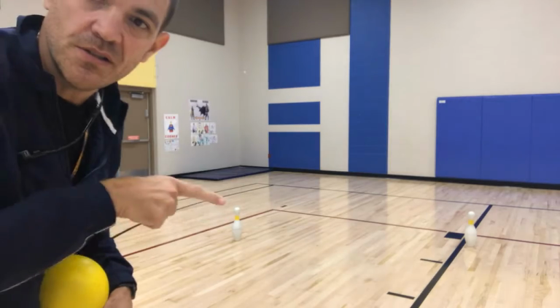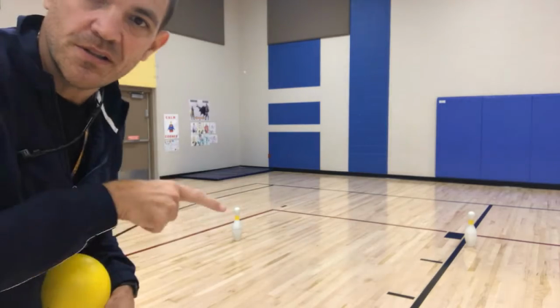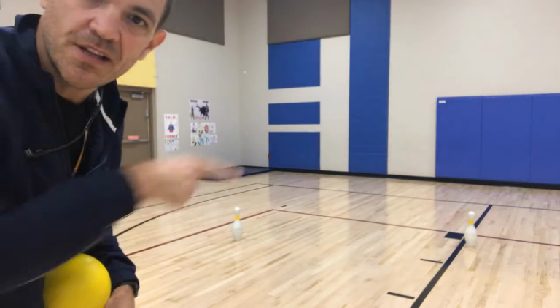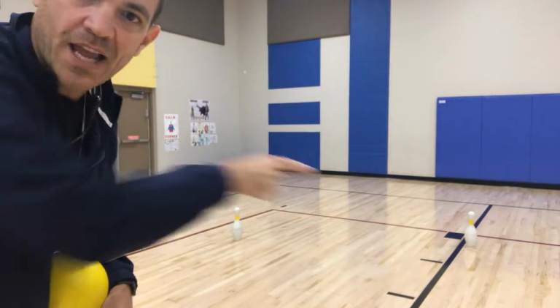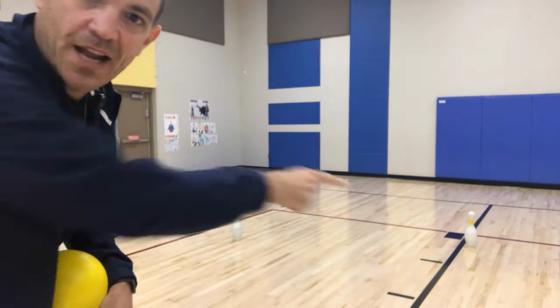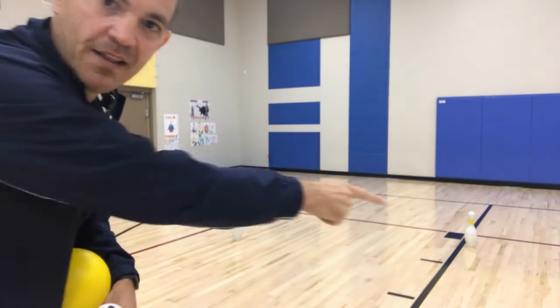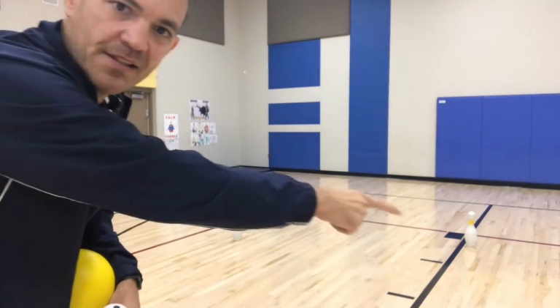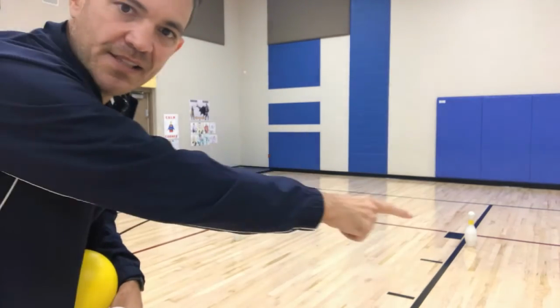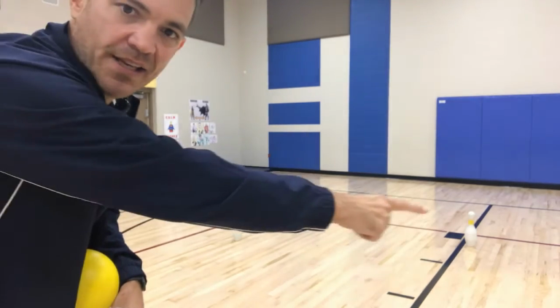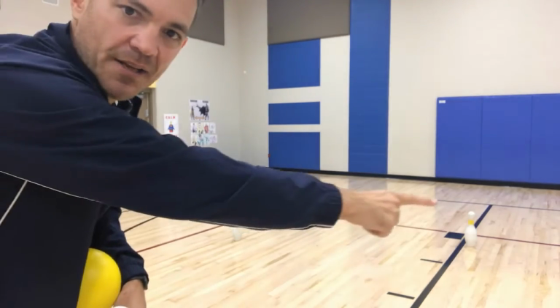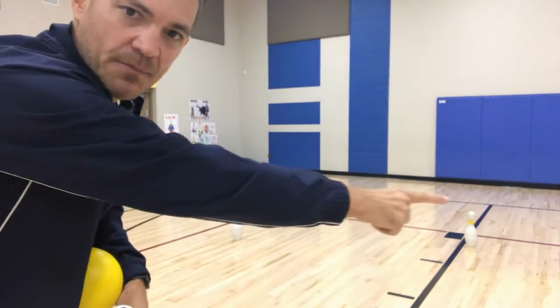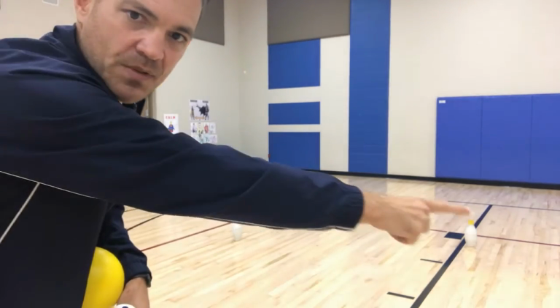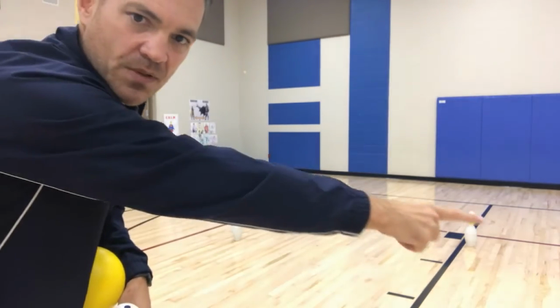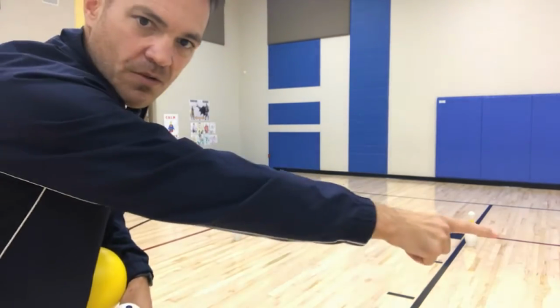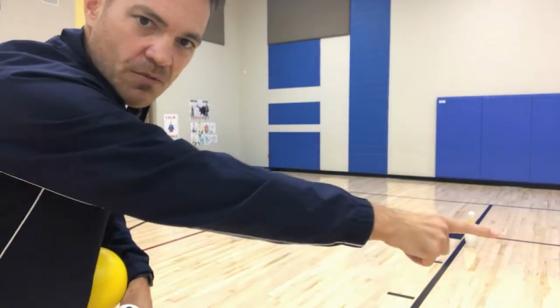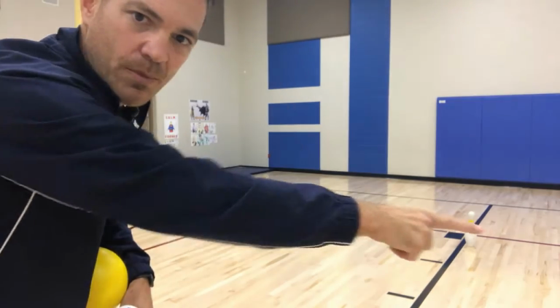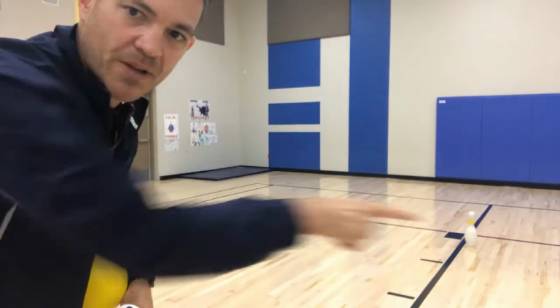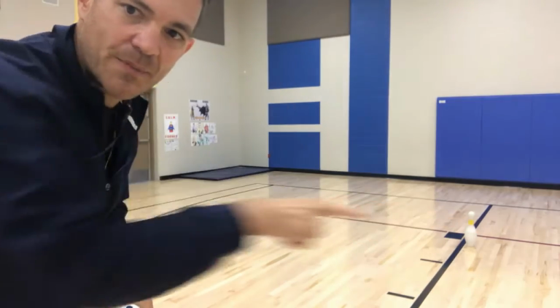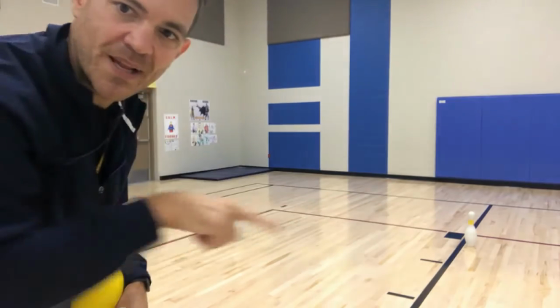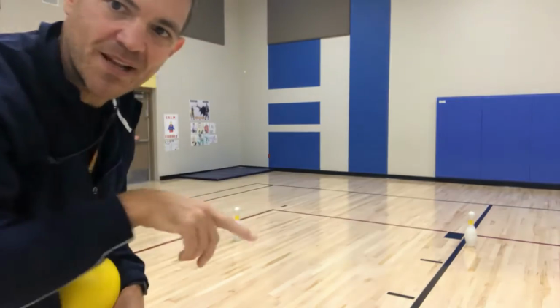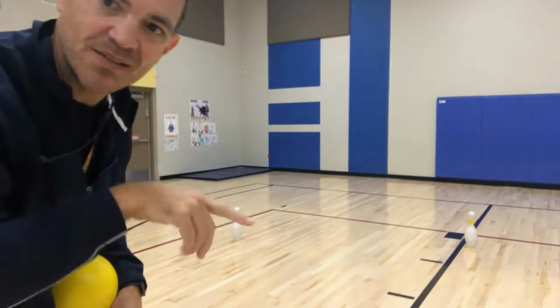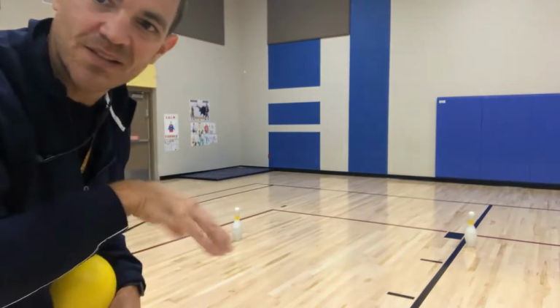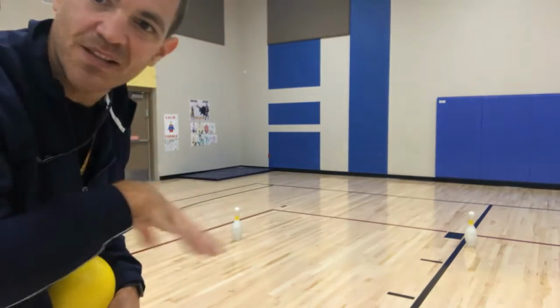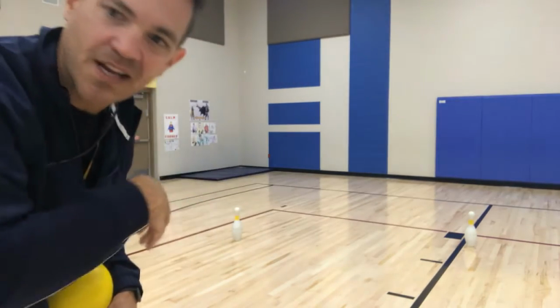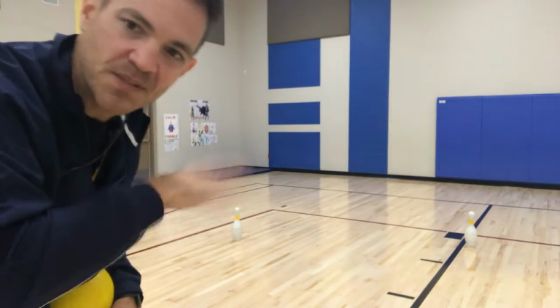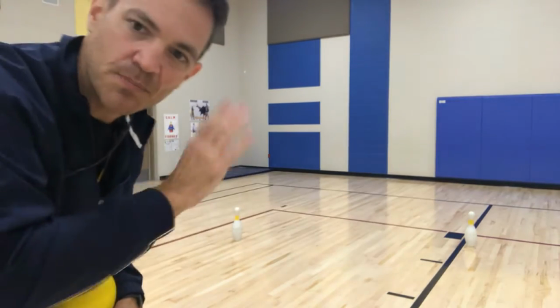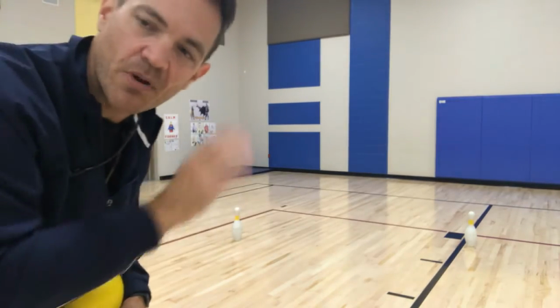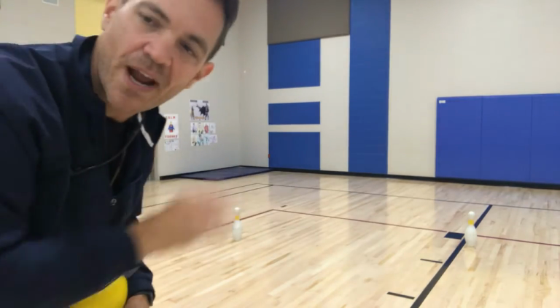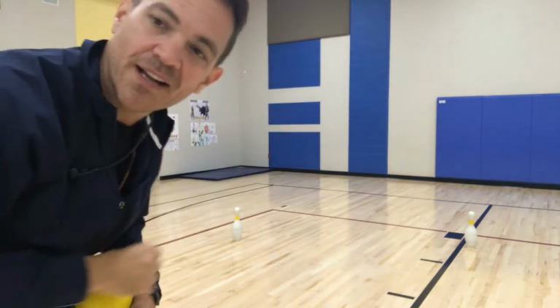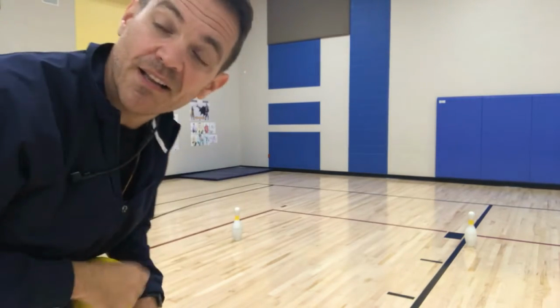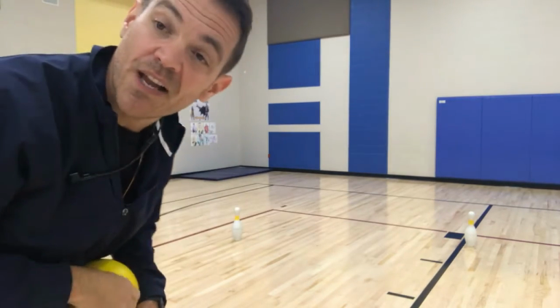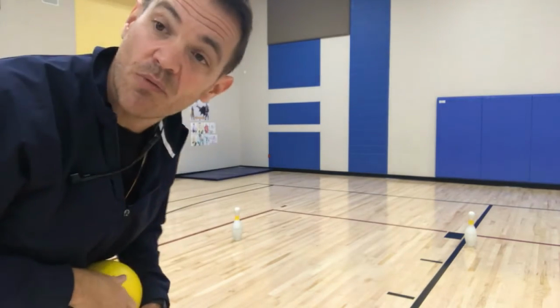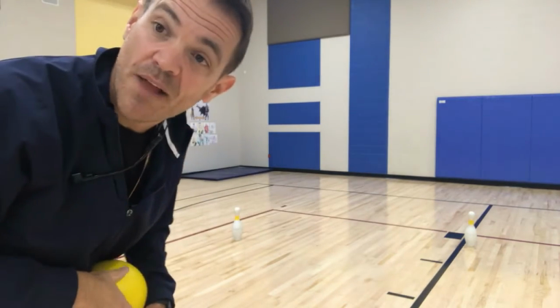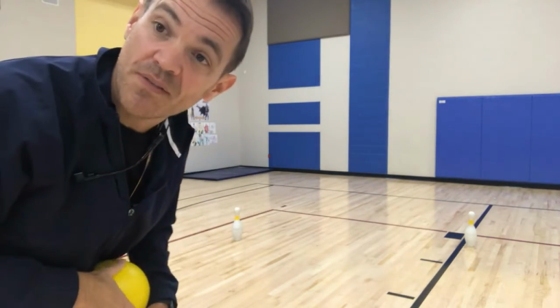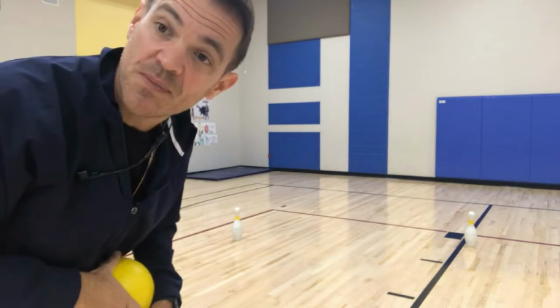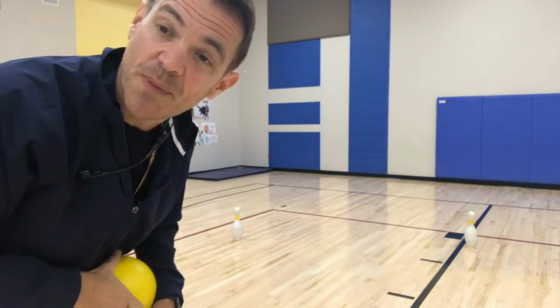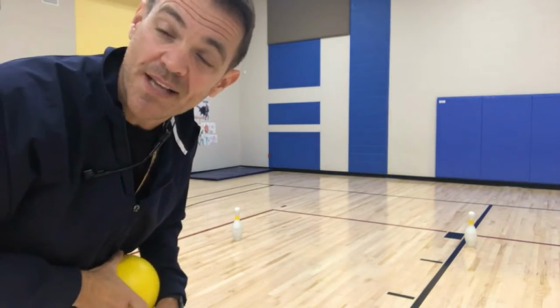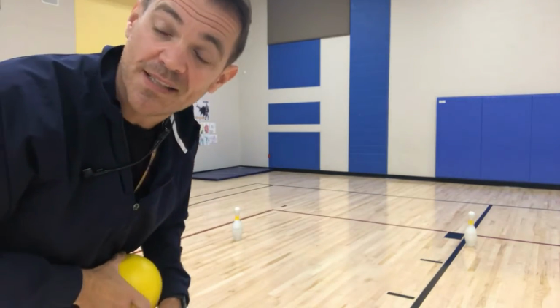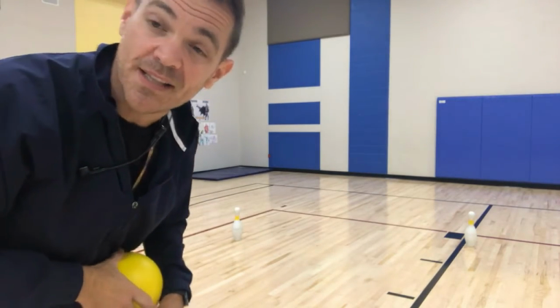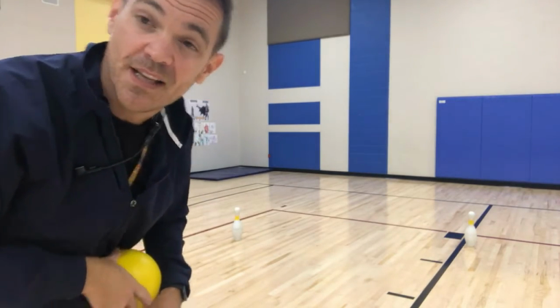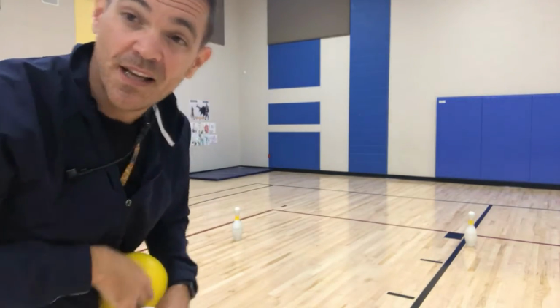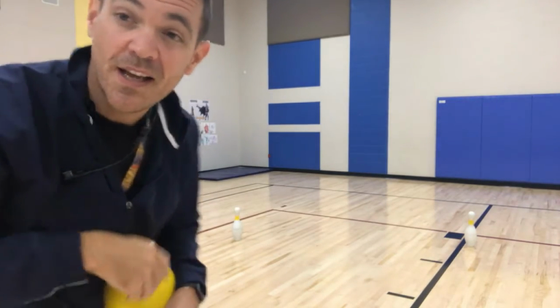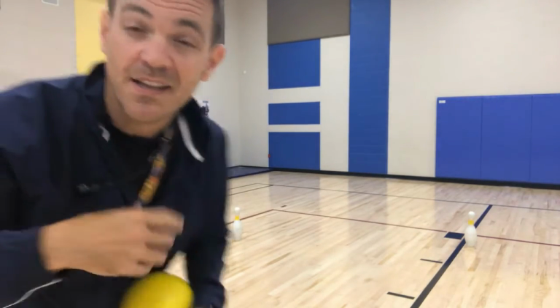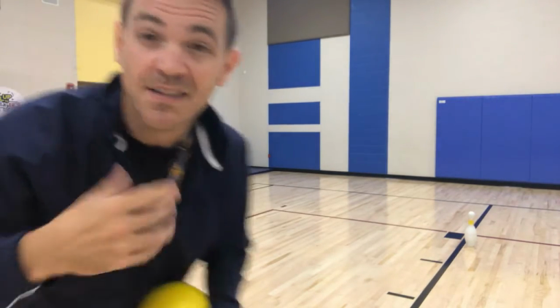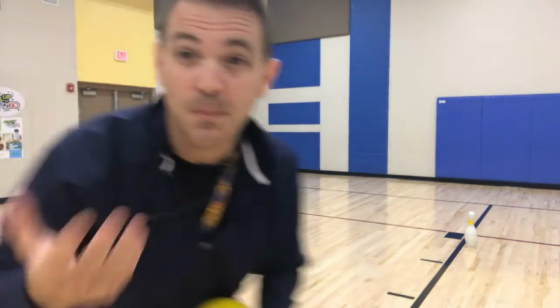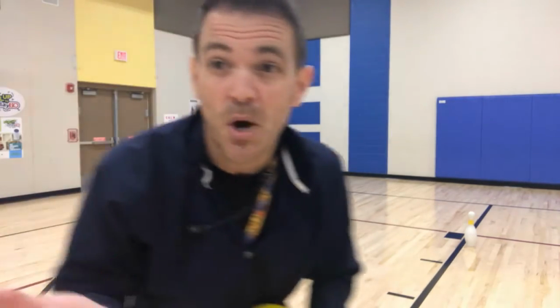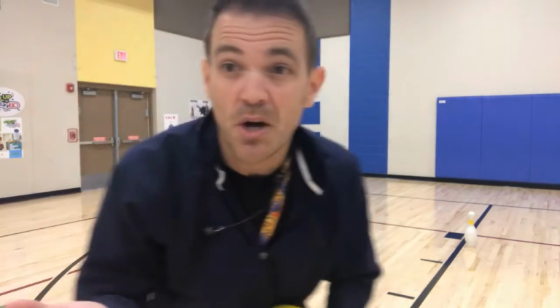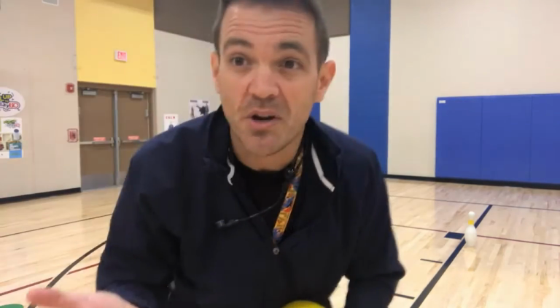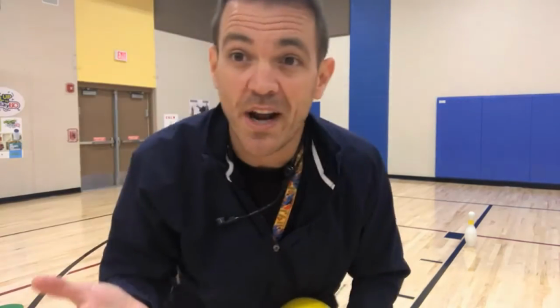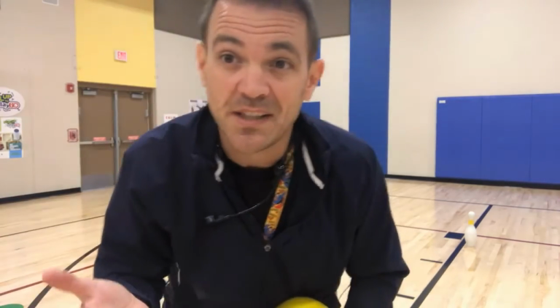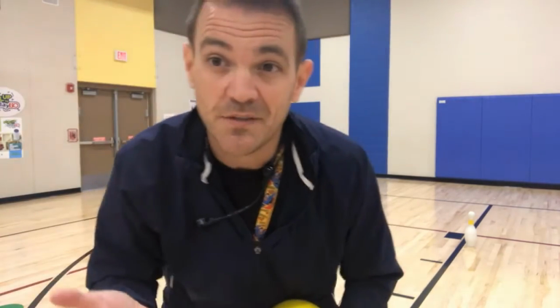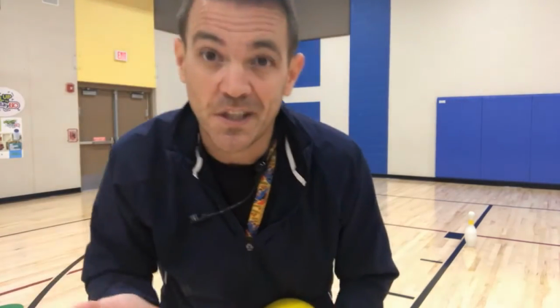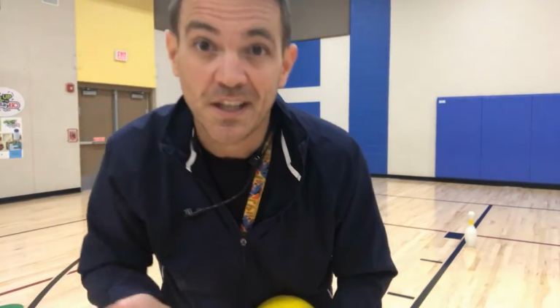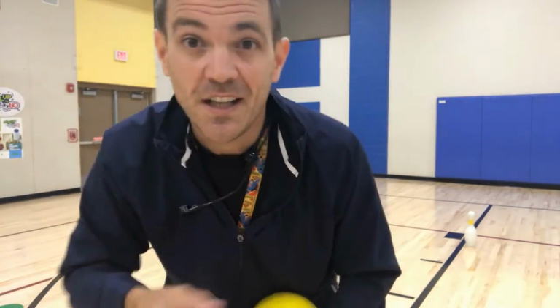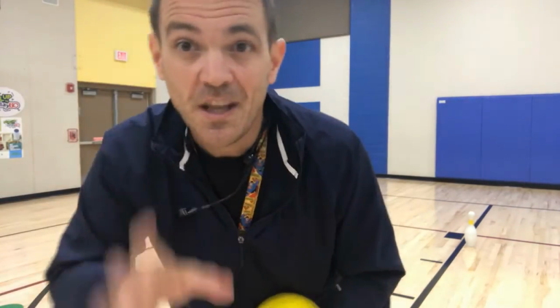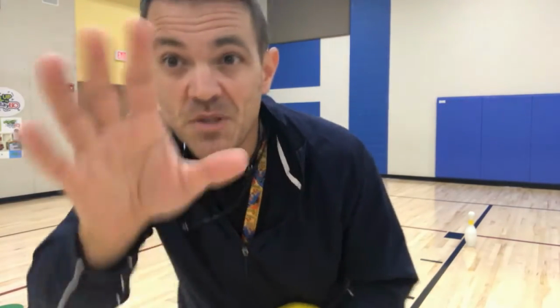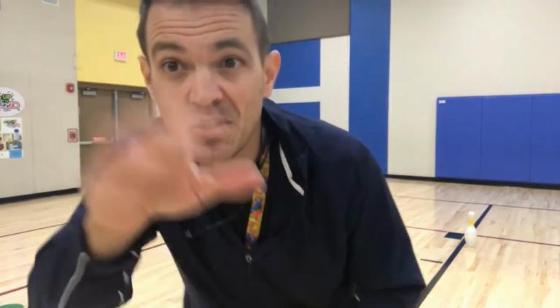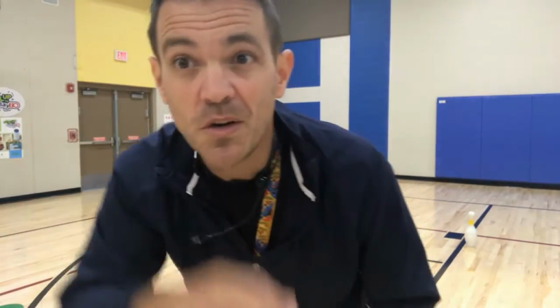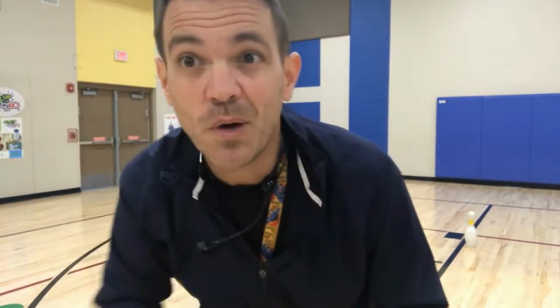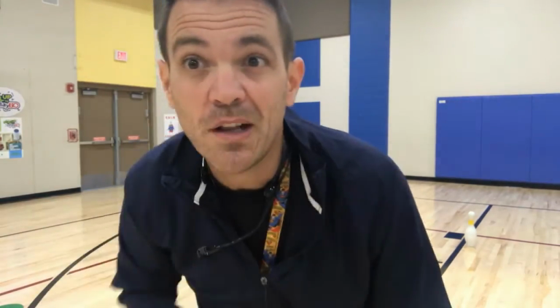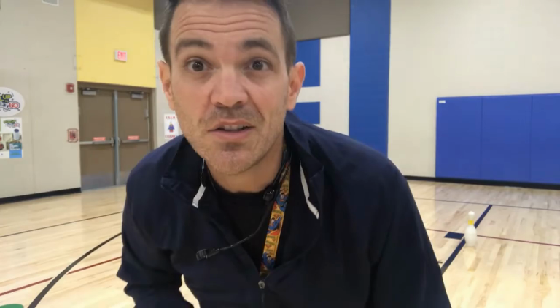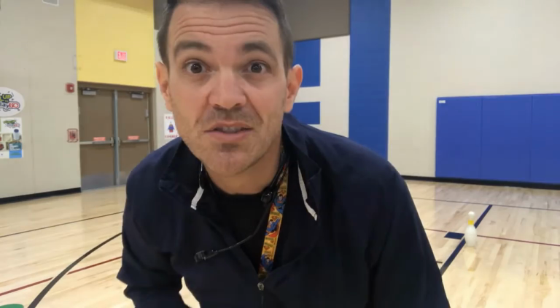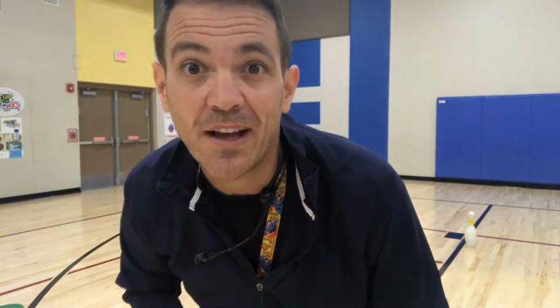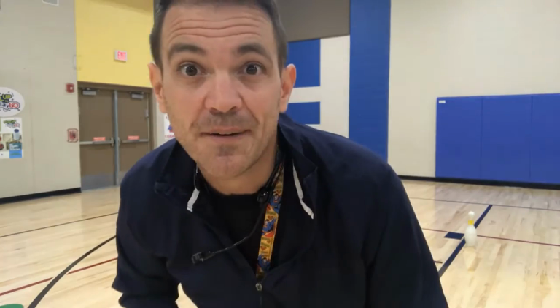Here's the setup: bowling pins placed sporadically around the space. This is a partner activity — let me show you what it looks like.